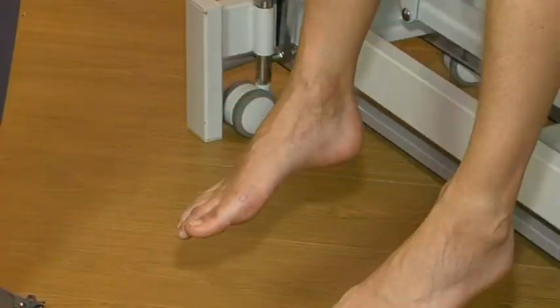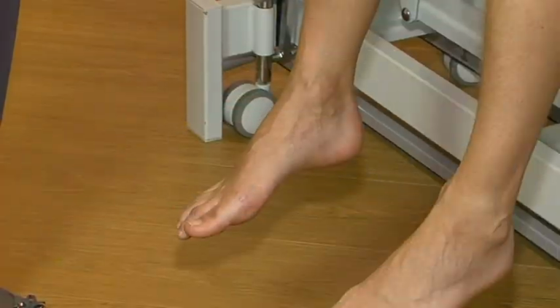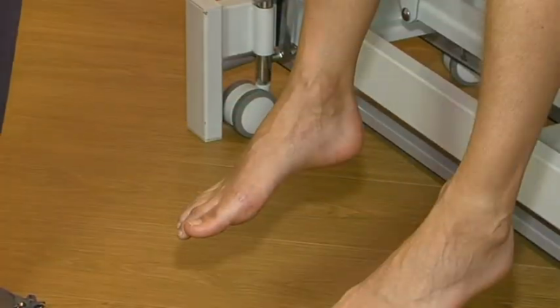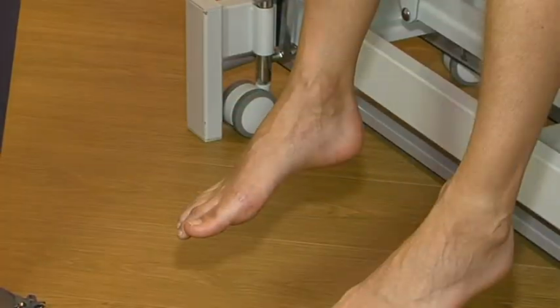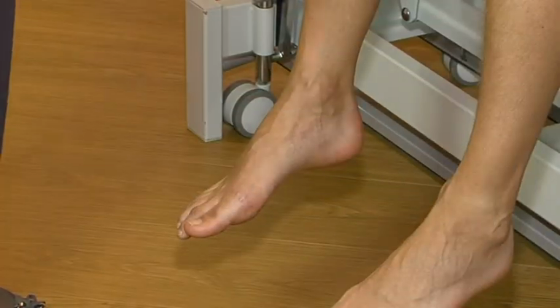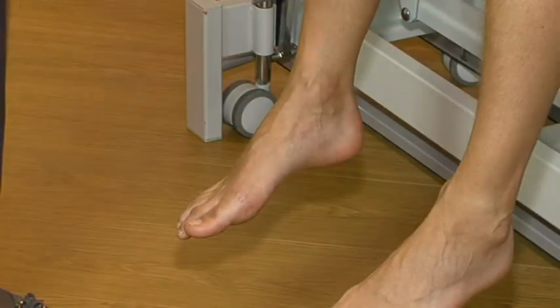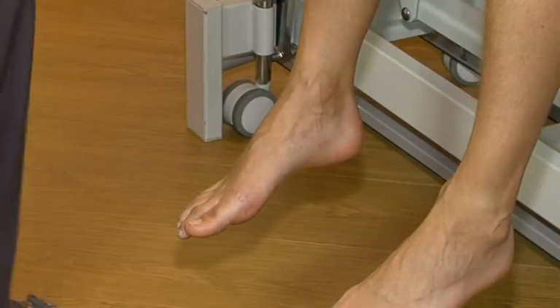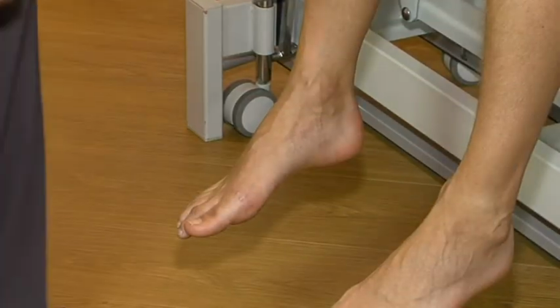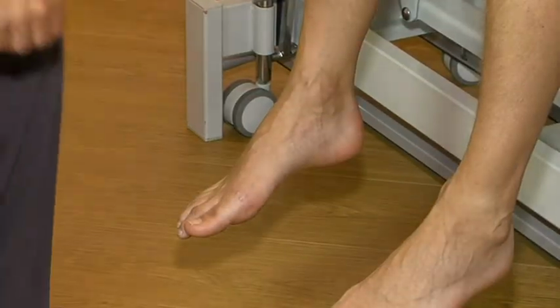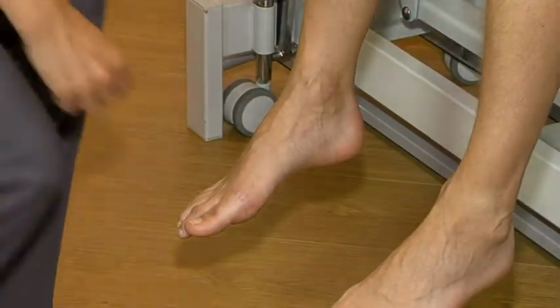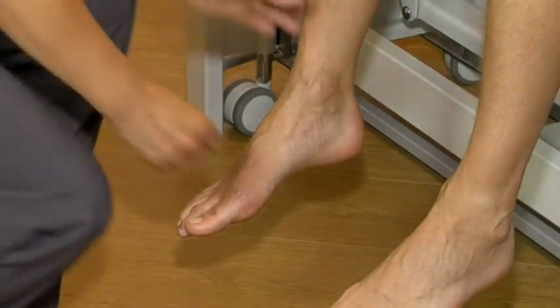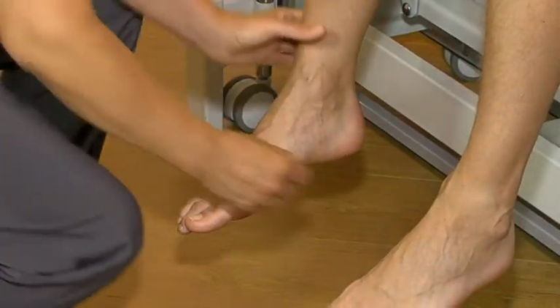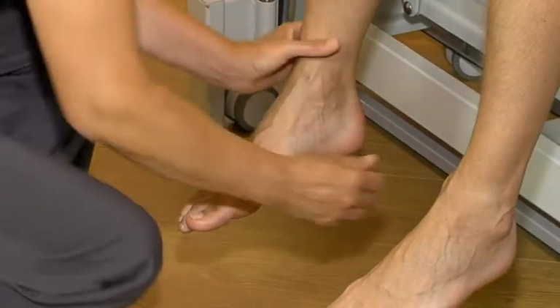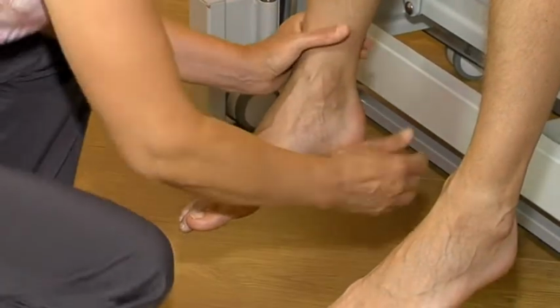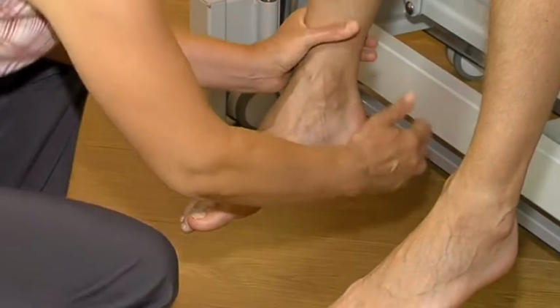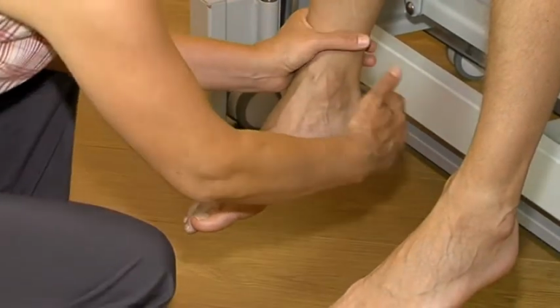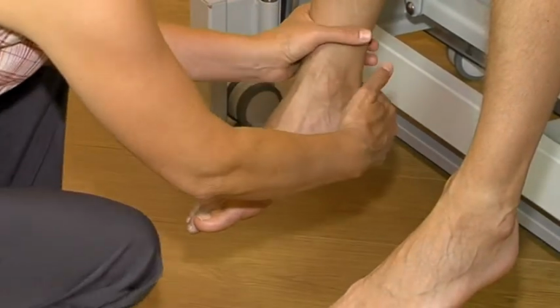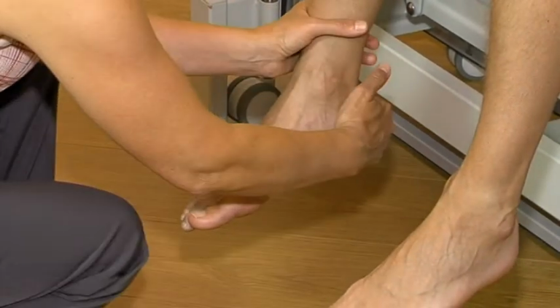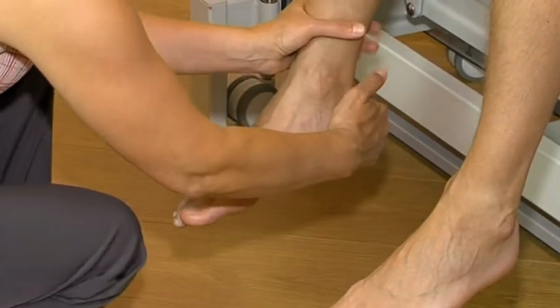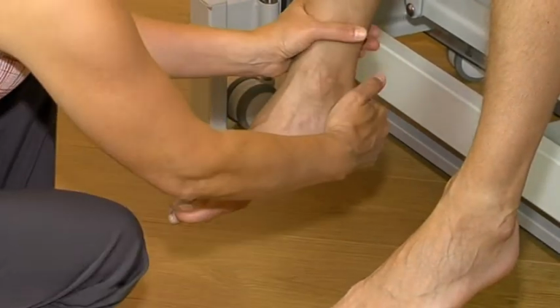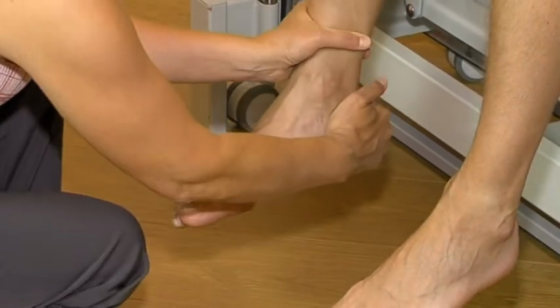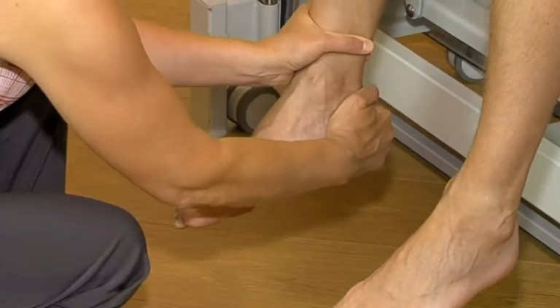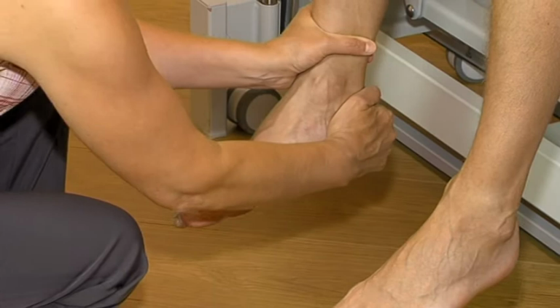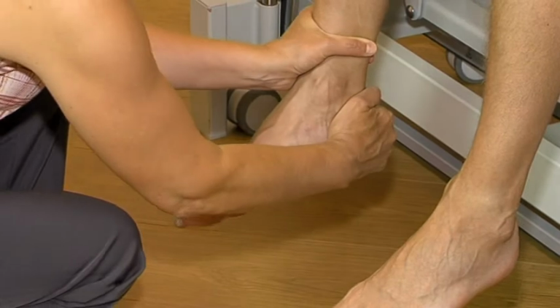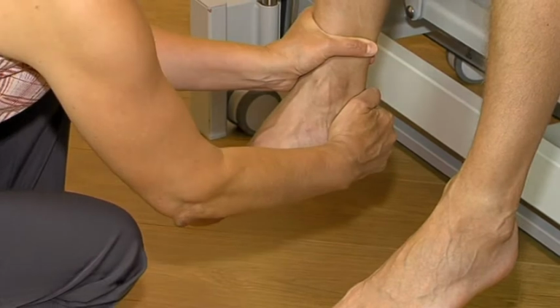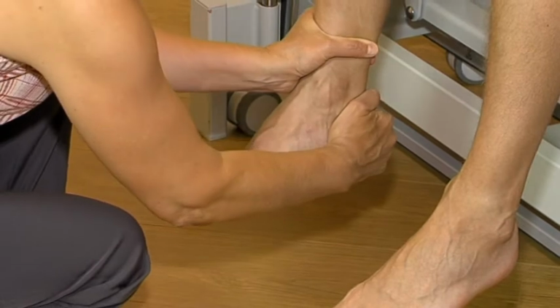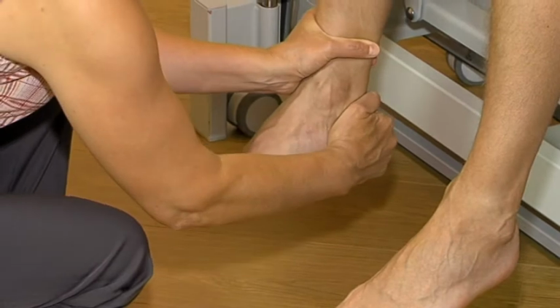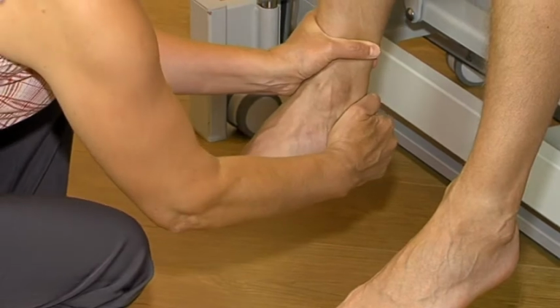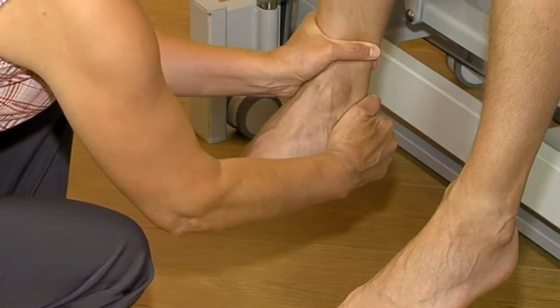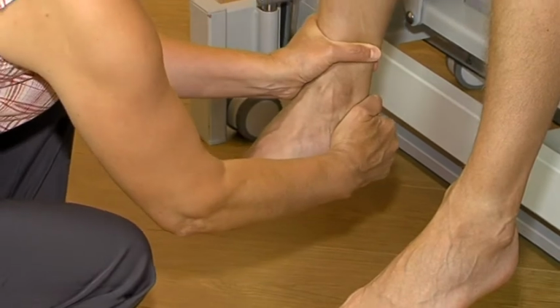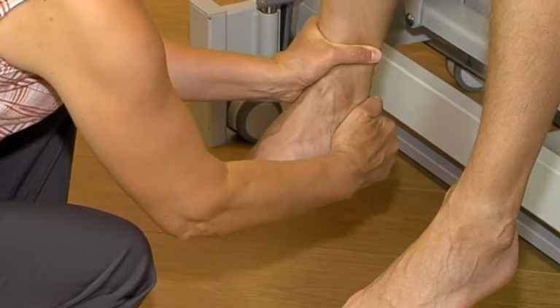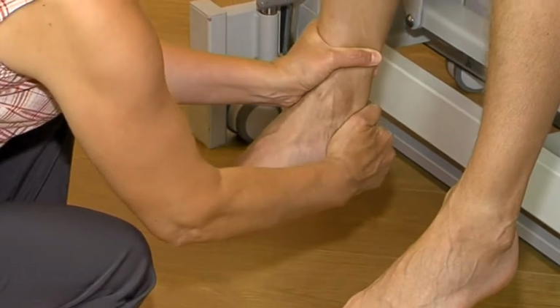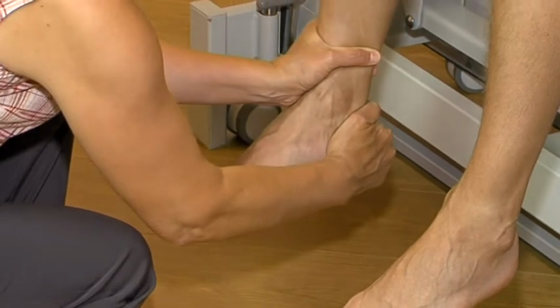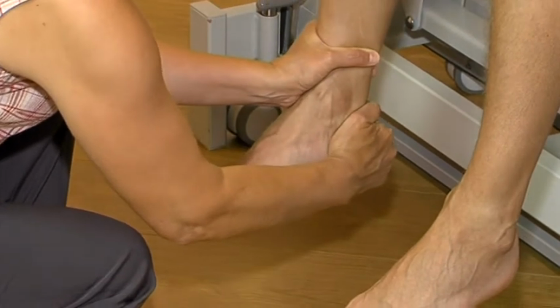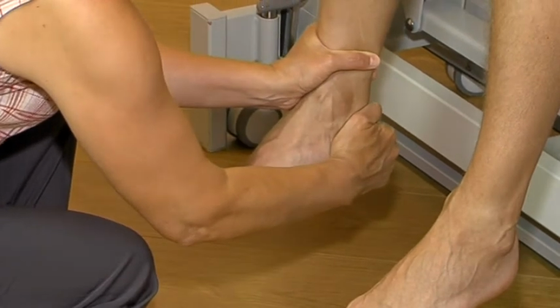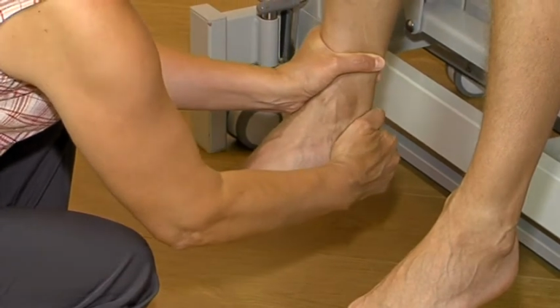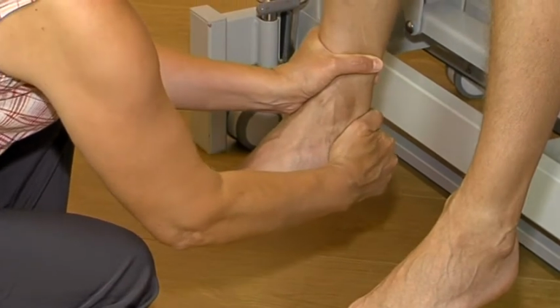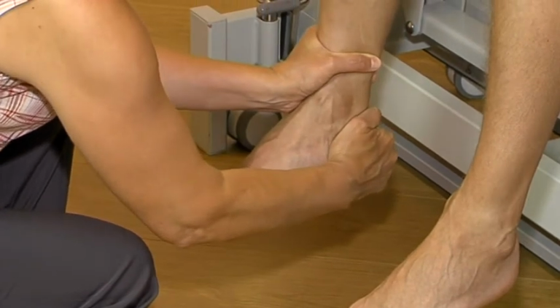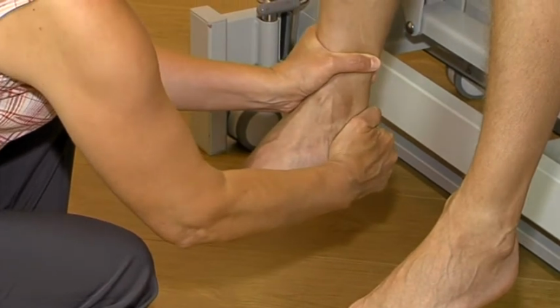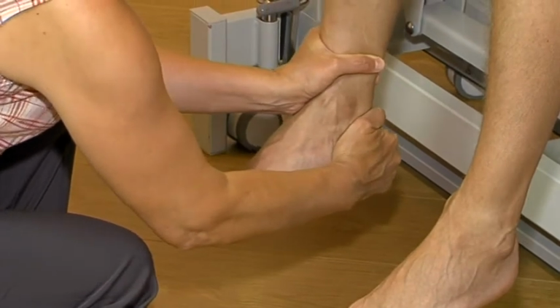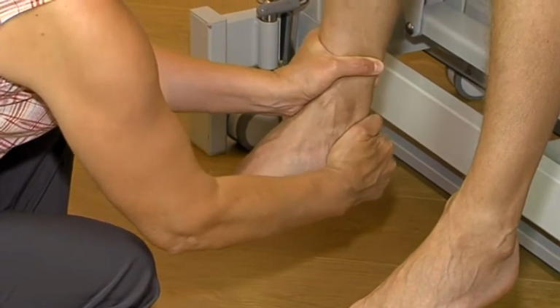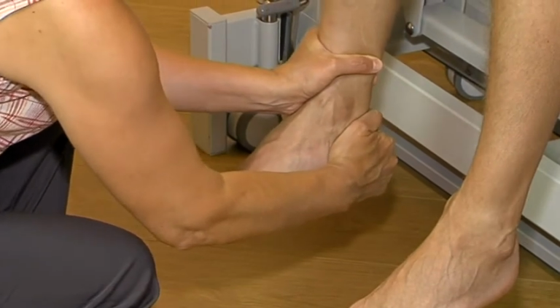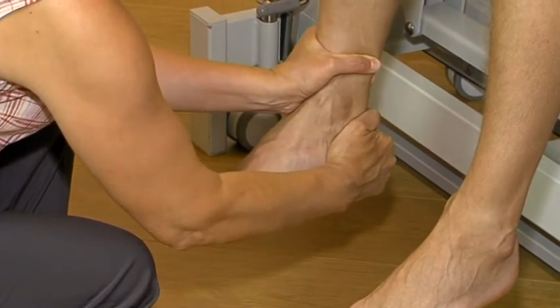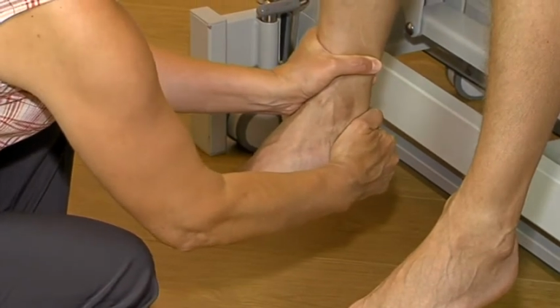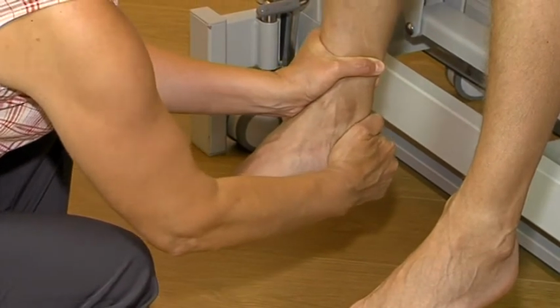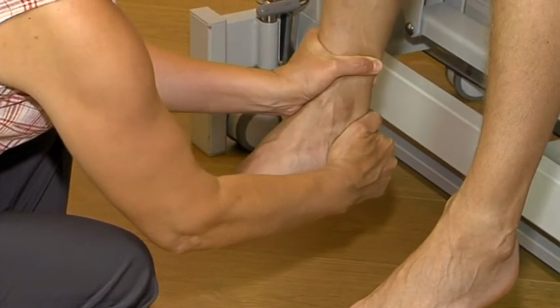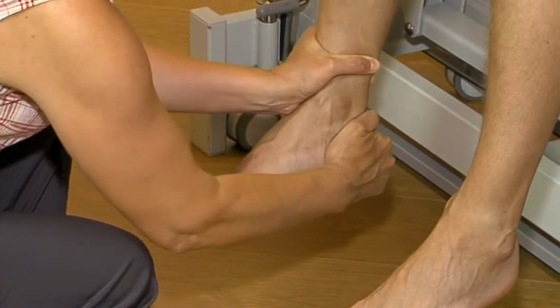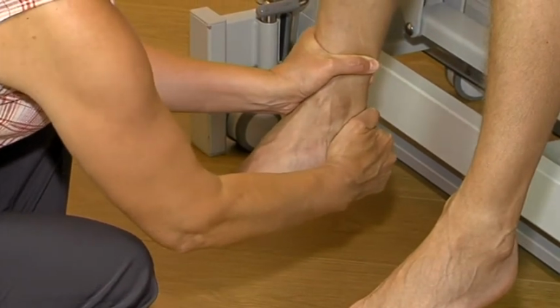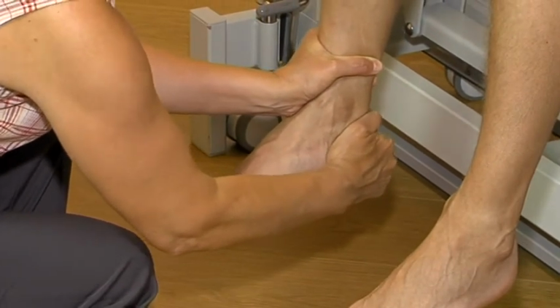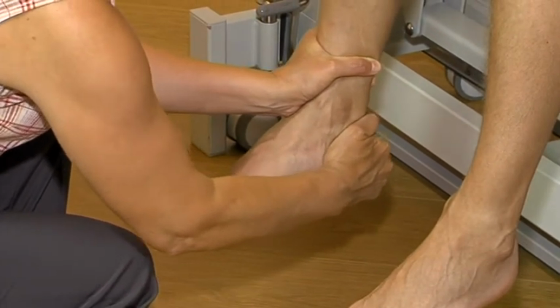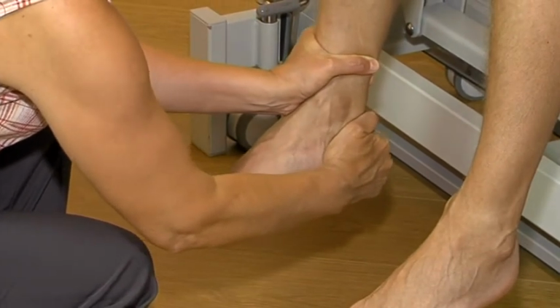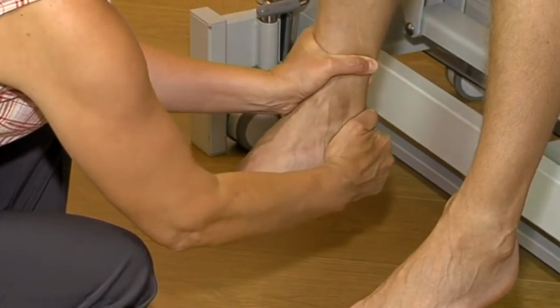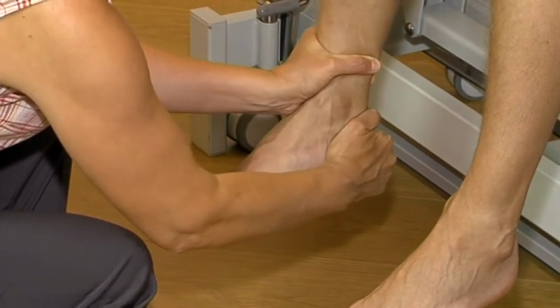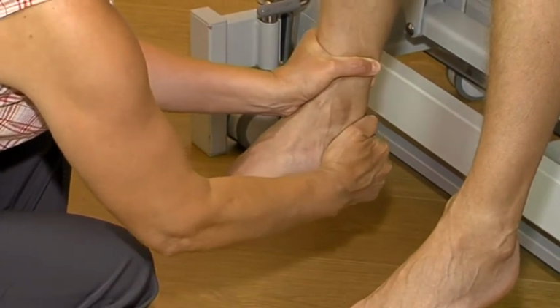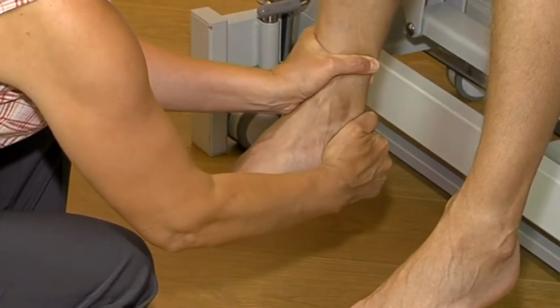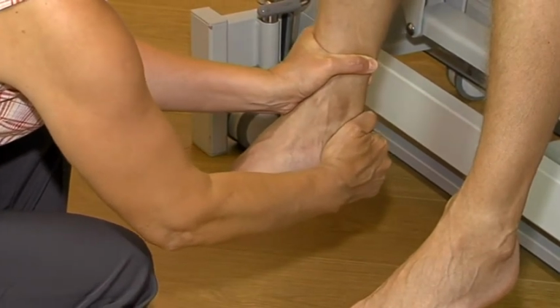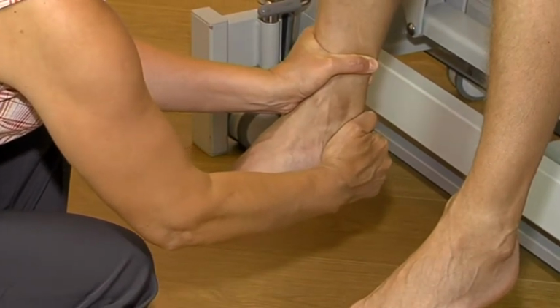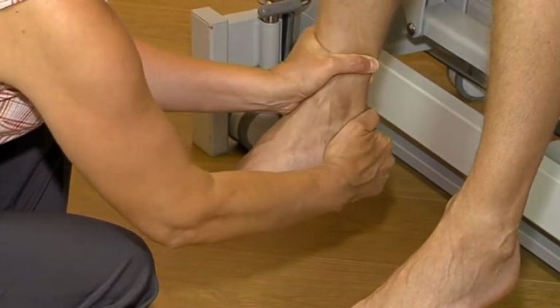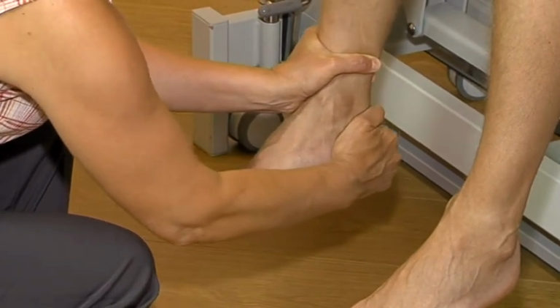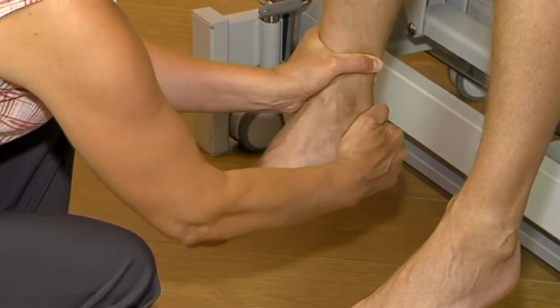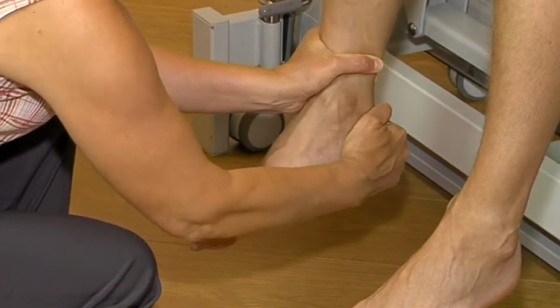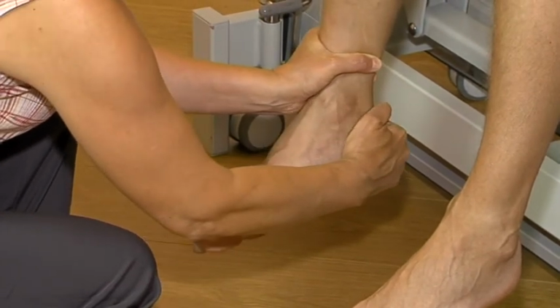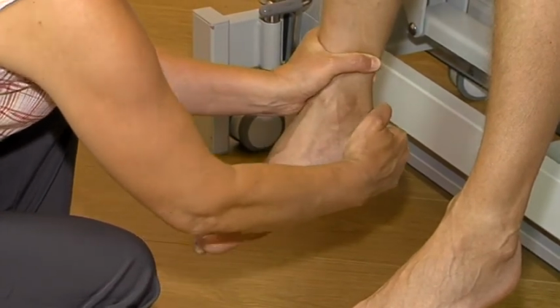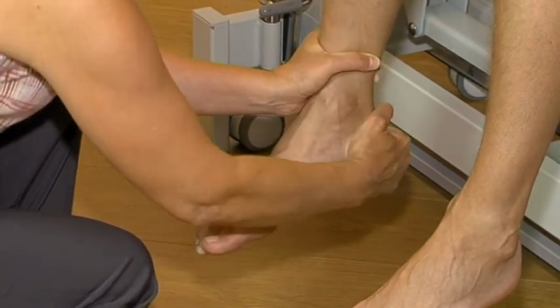Ankle drawer tests. This test is an anterior-posterior translation movement.